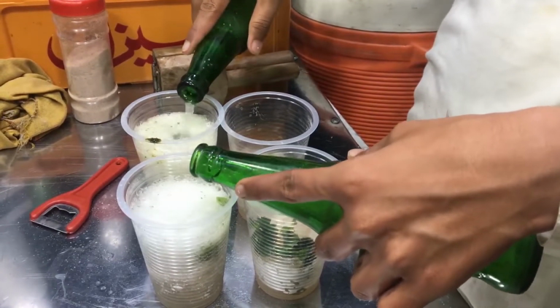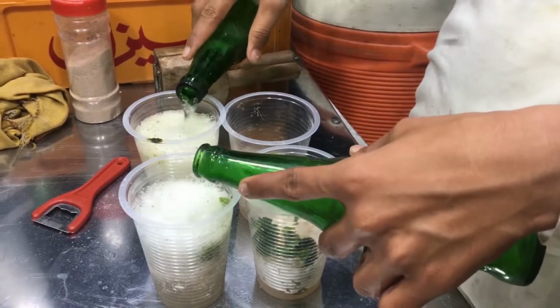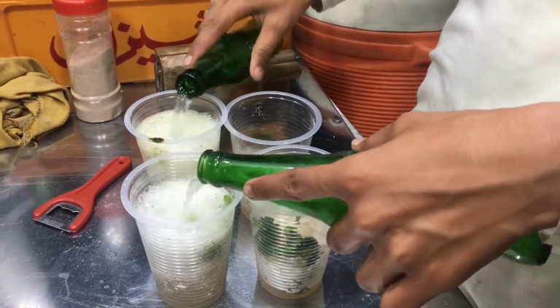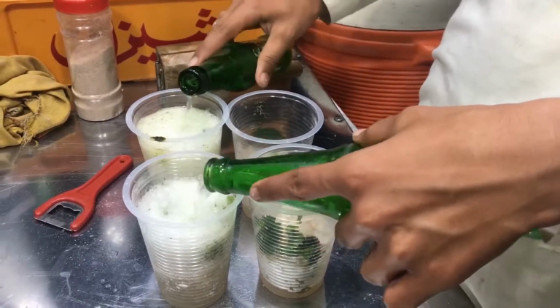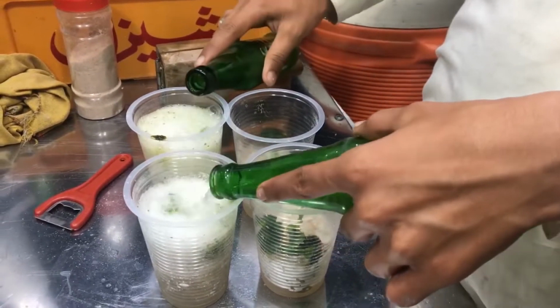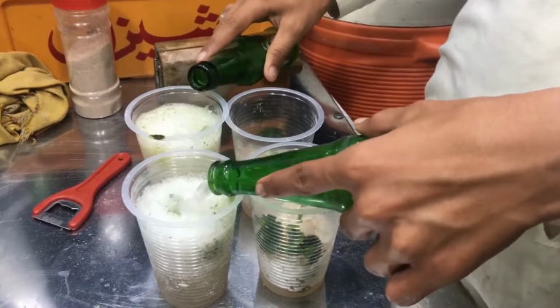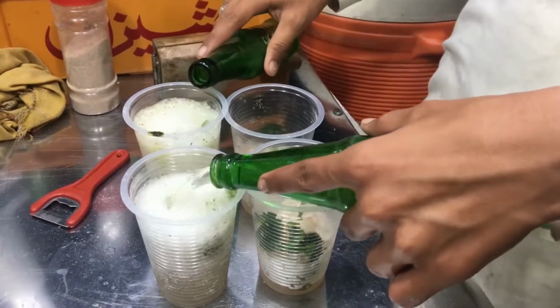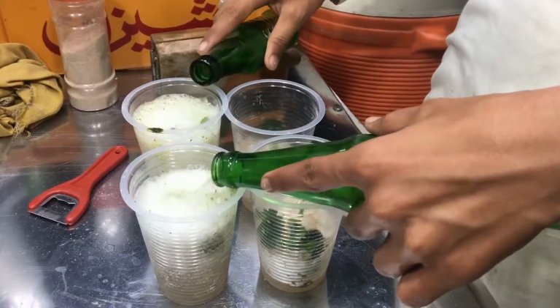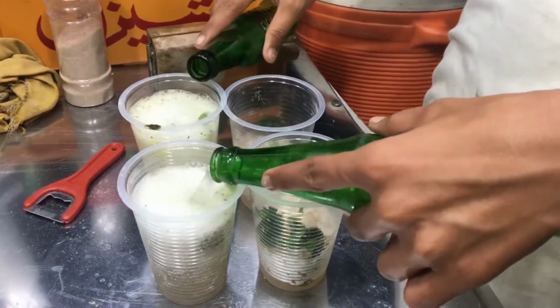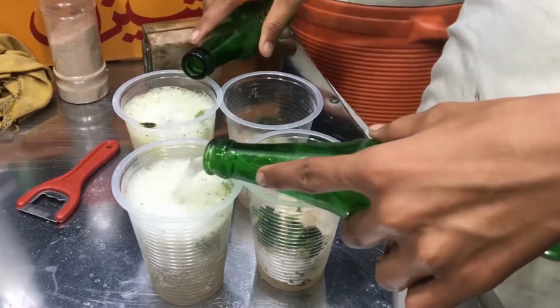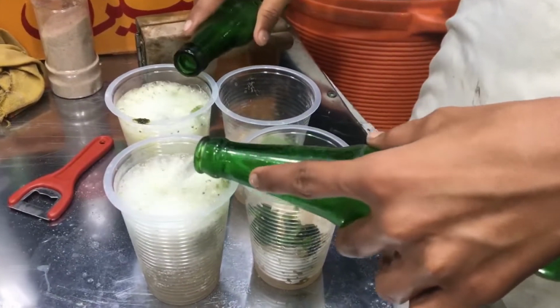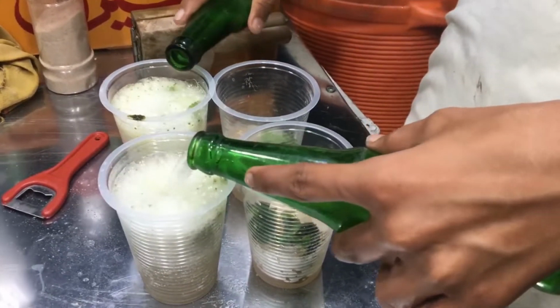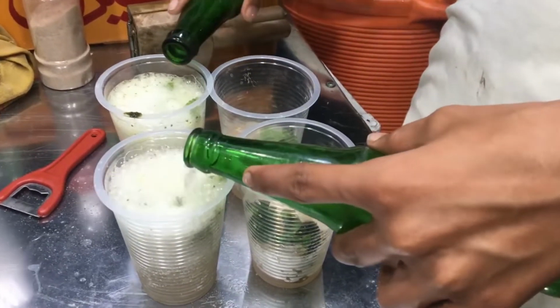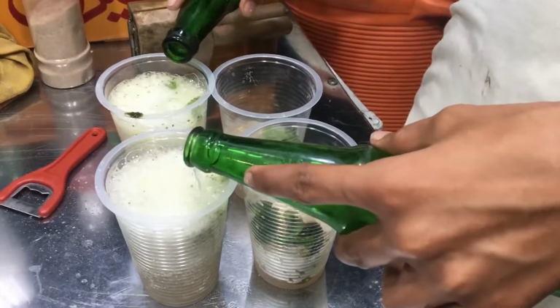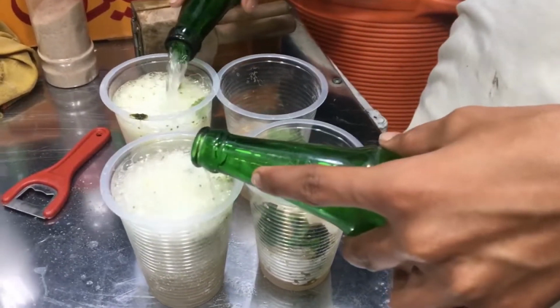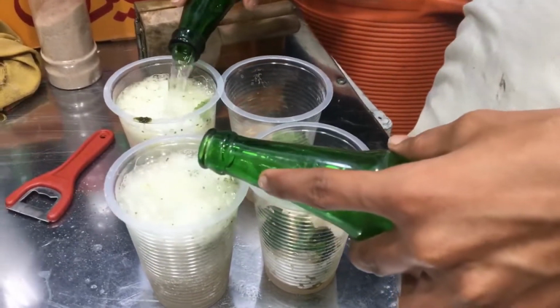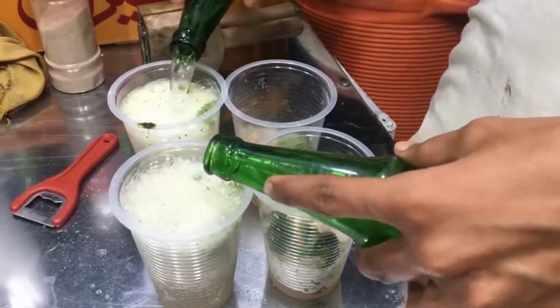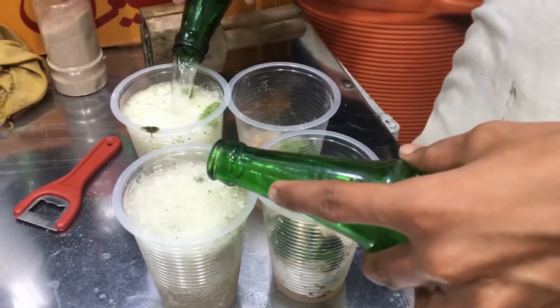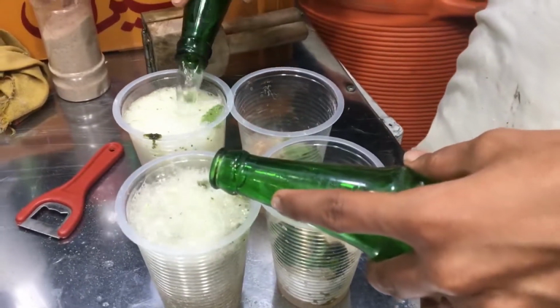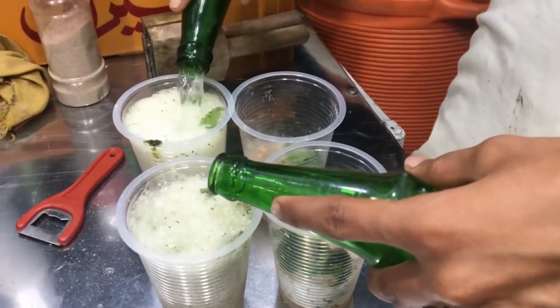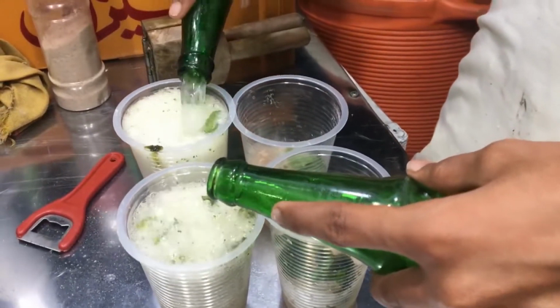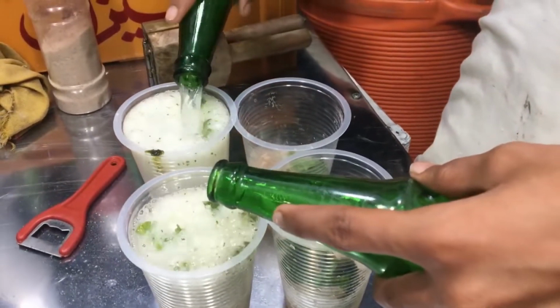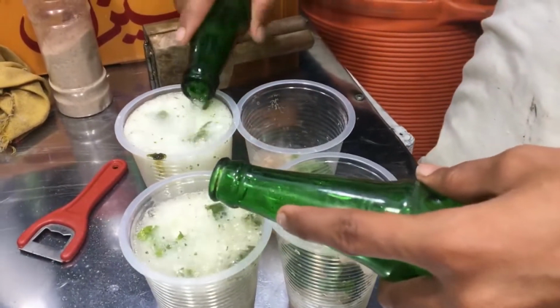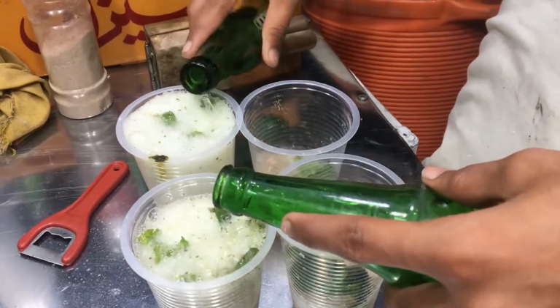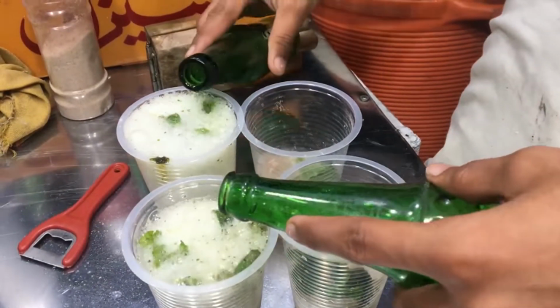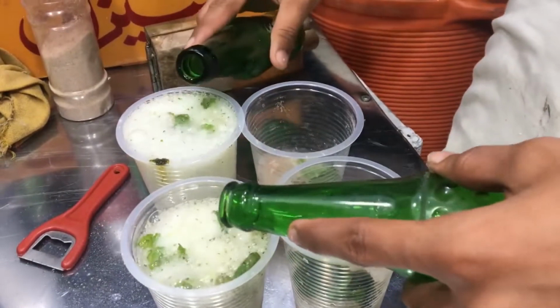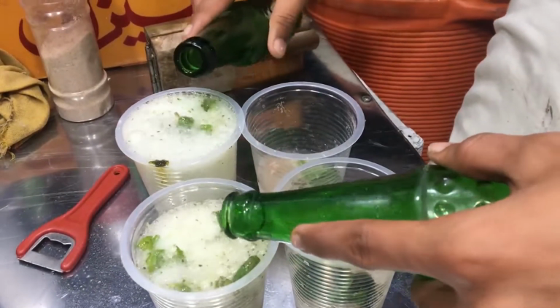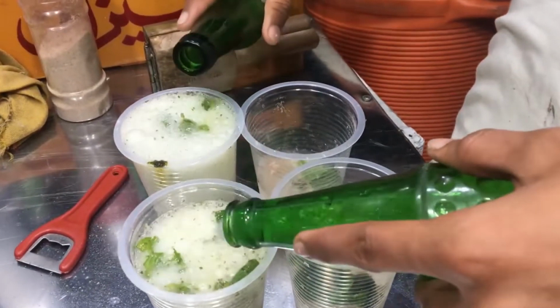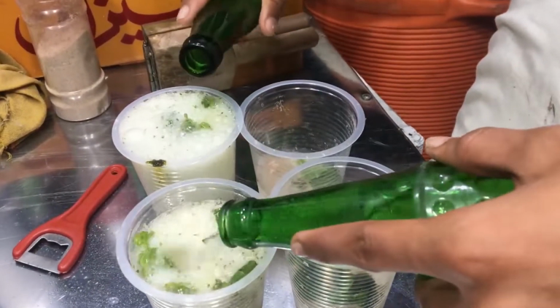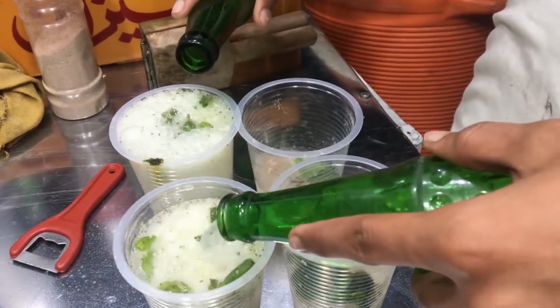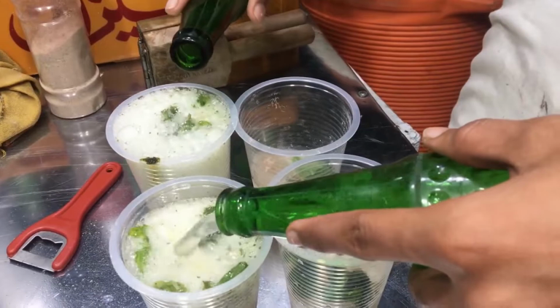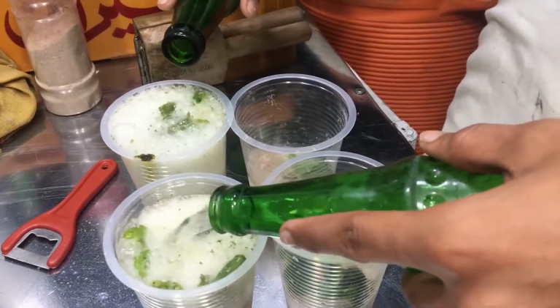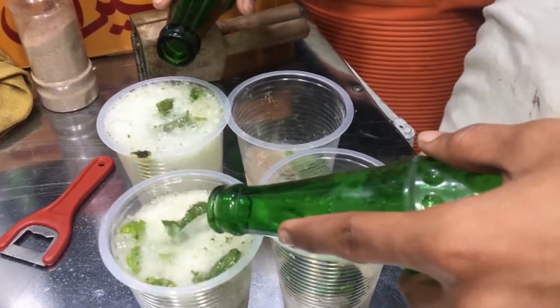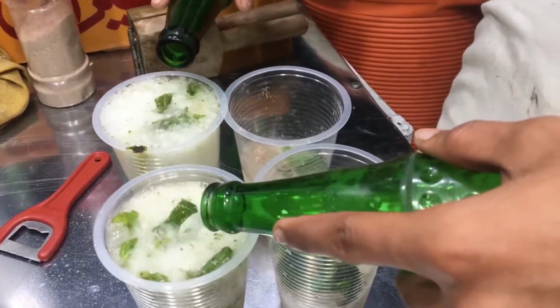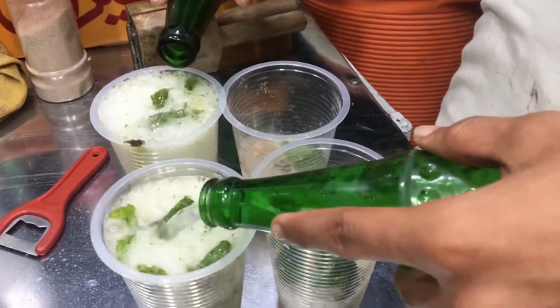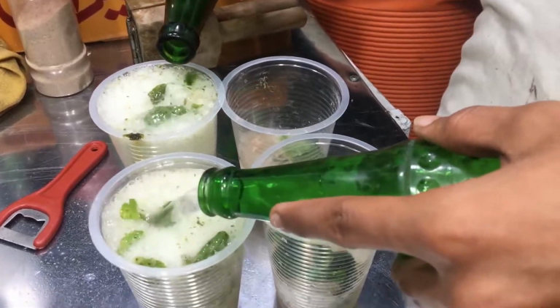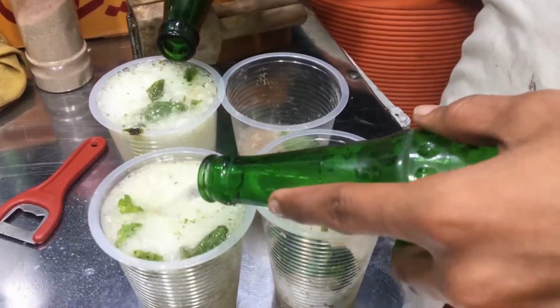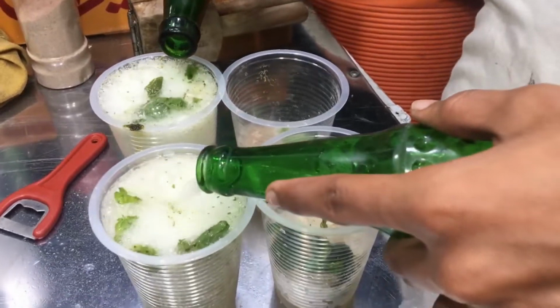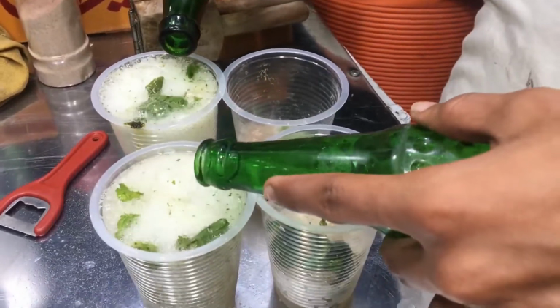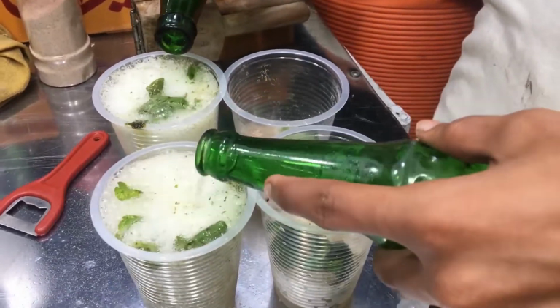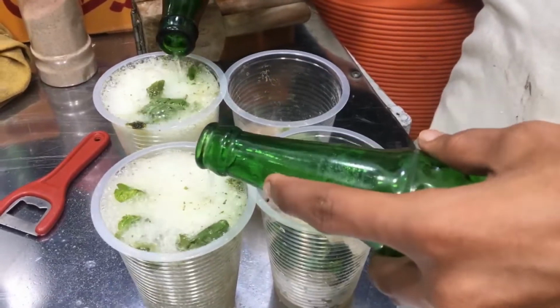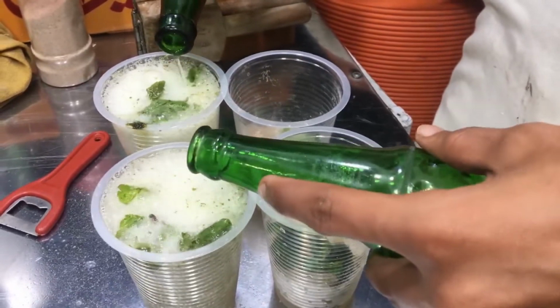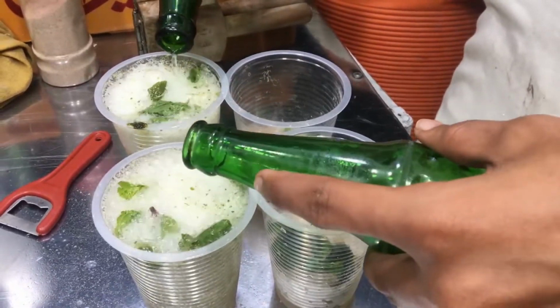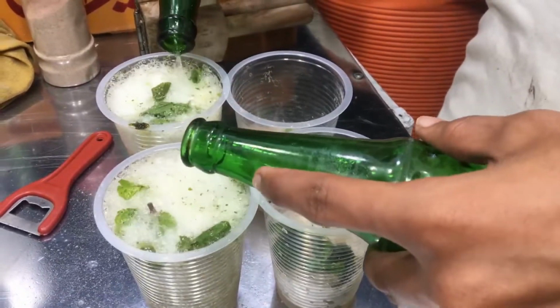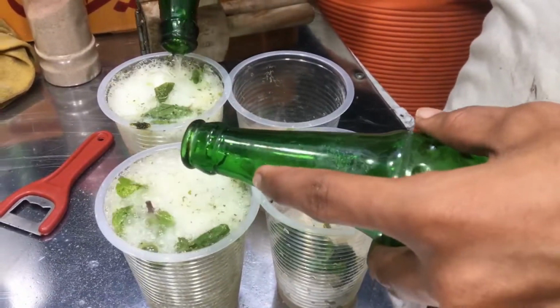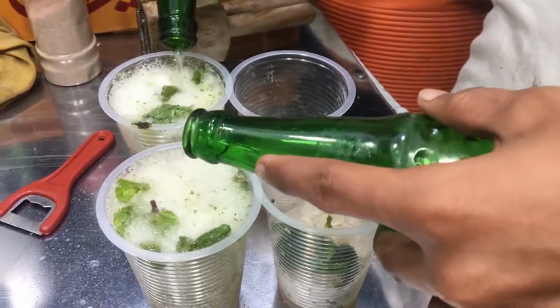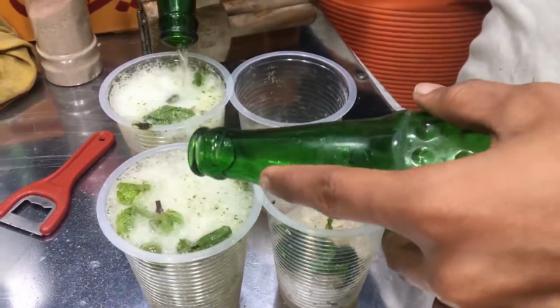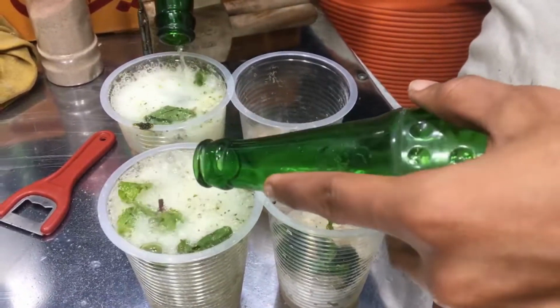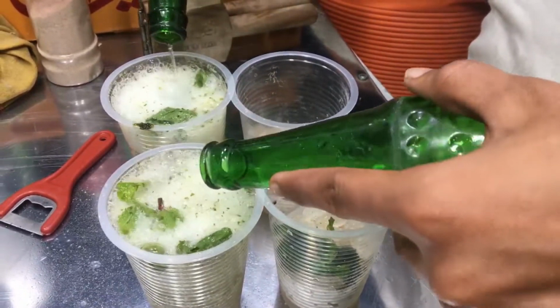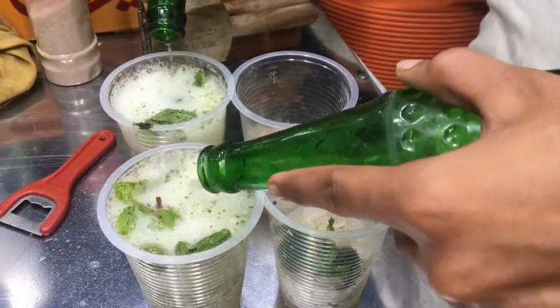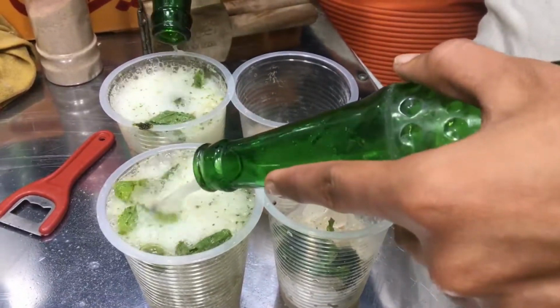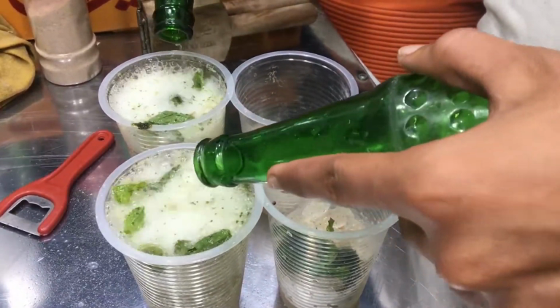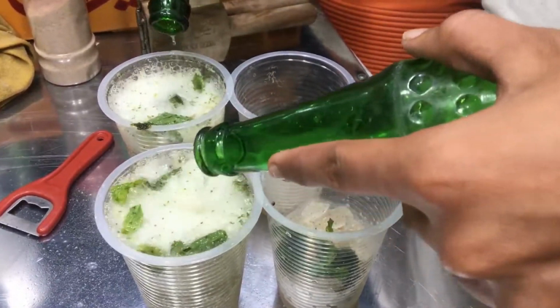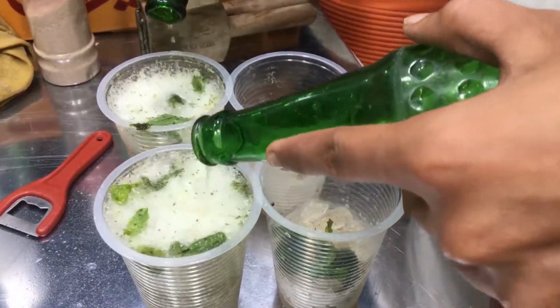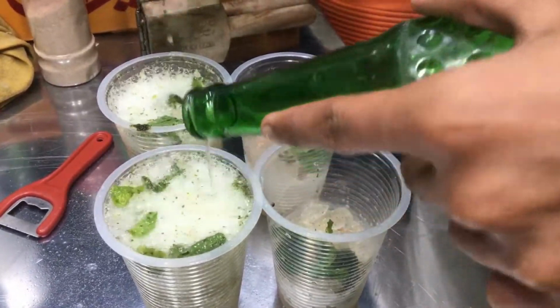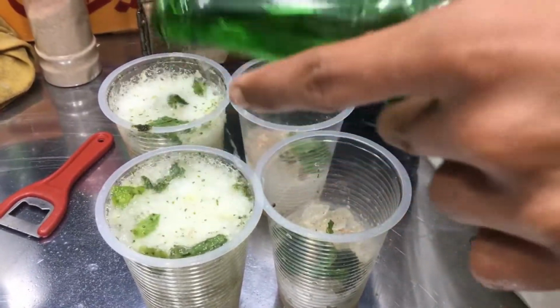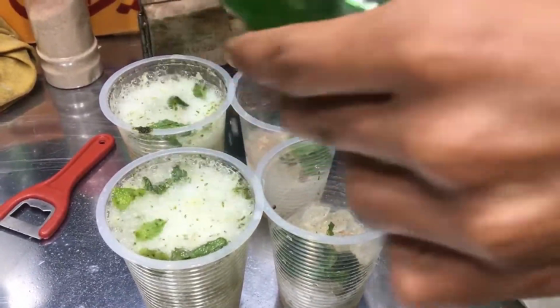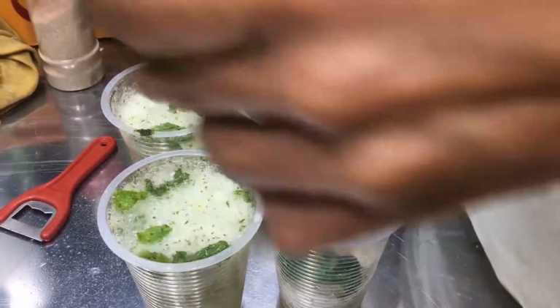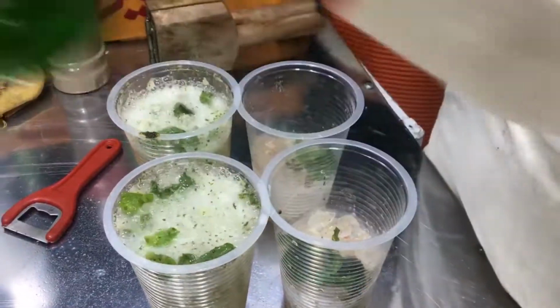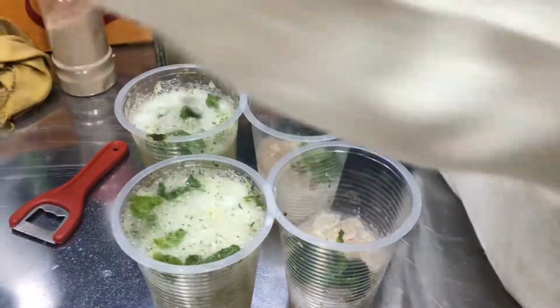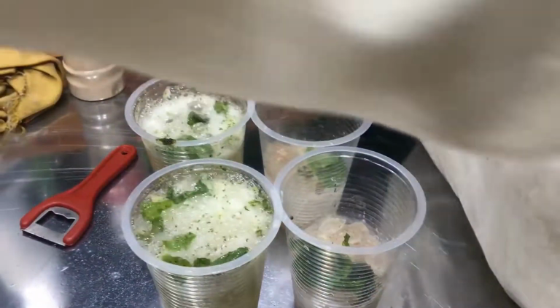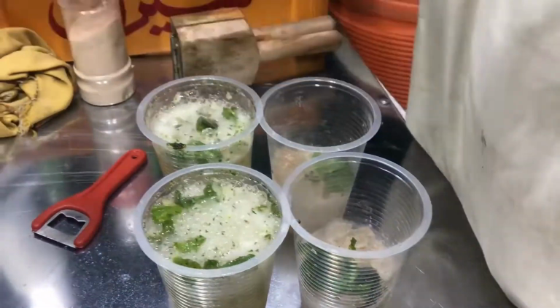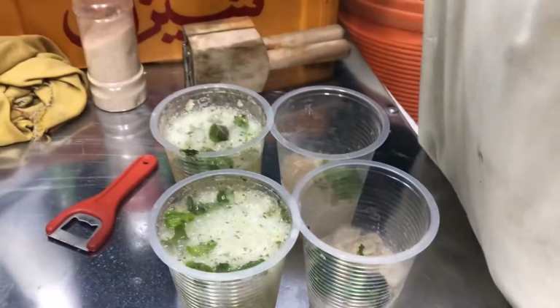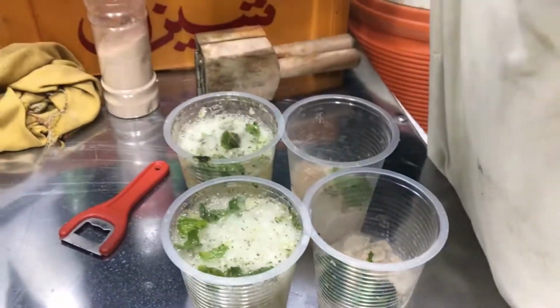I need to put the sauce in the bowl, just to make the sauce. I need to mix the sauce in the bowl, and I can't hold it.